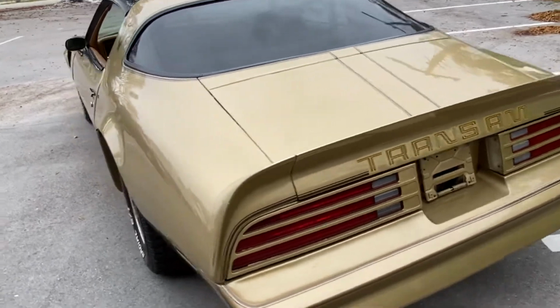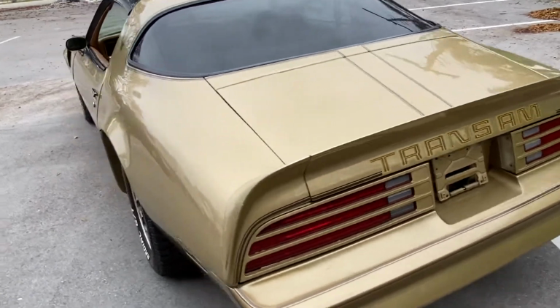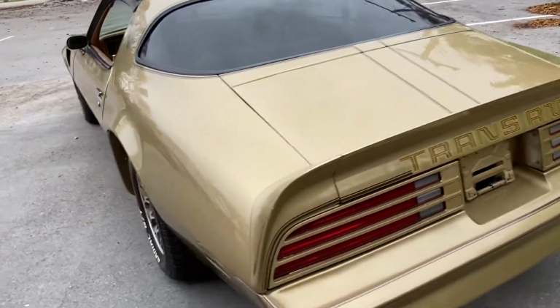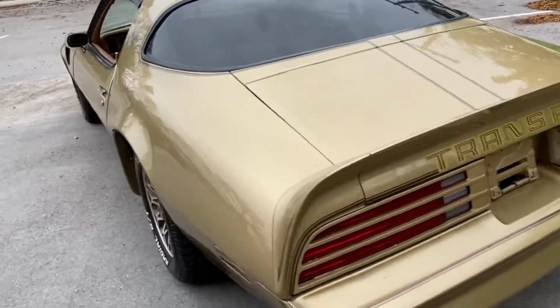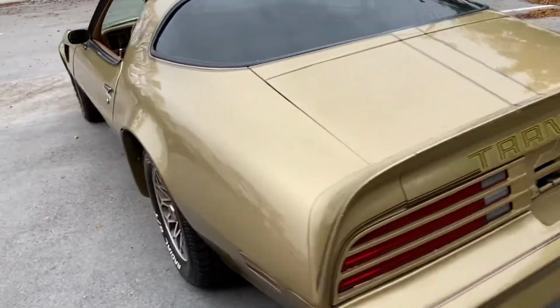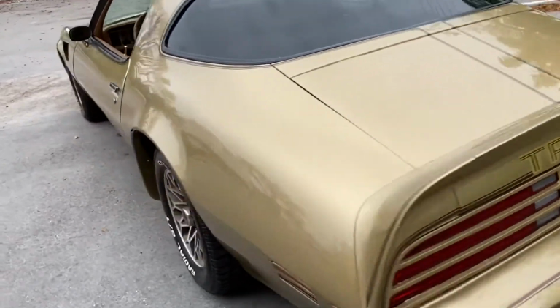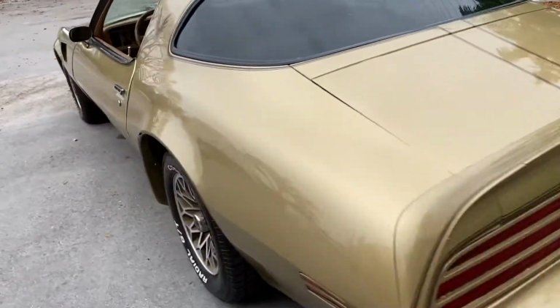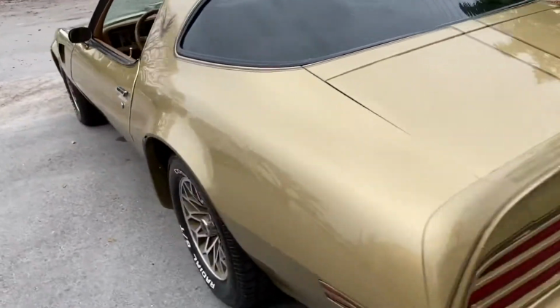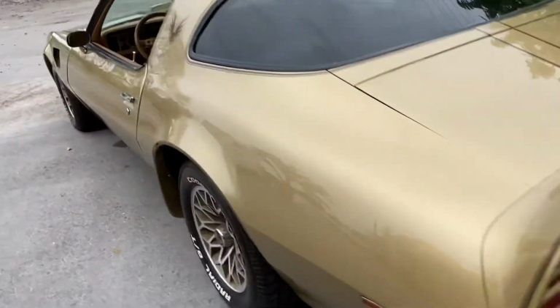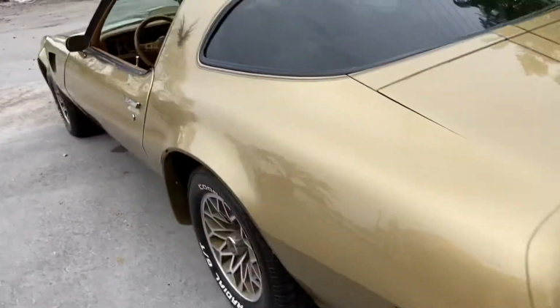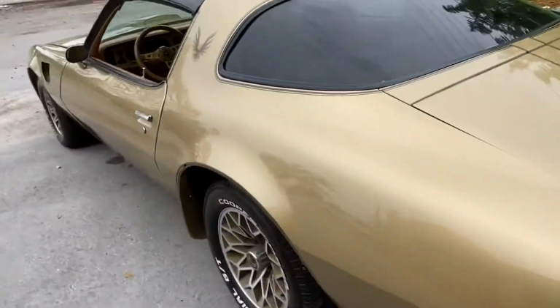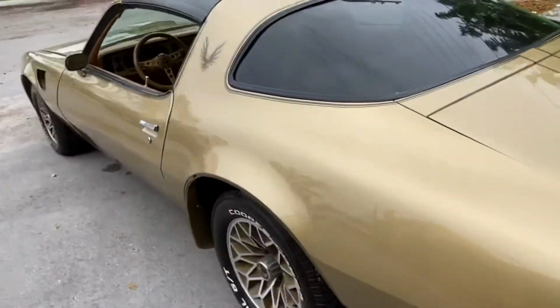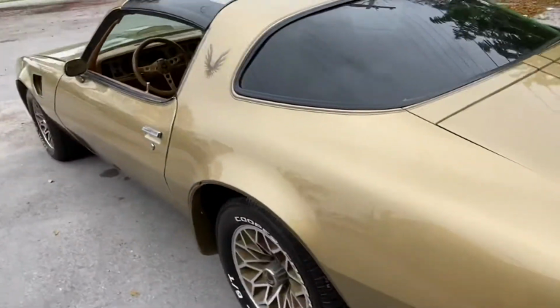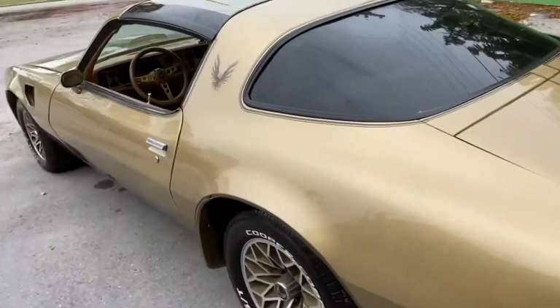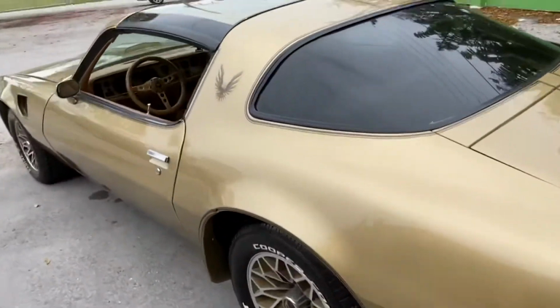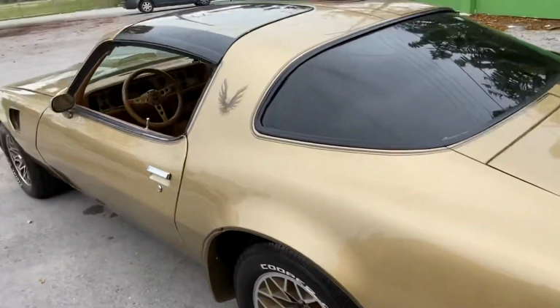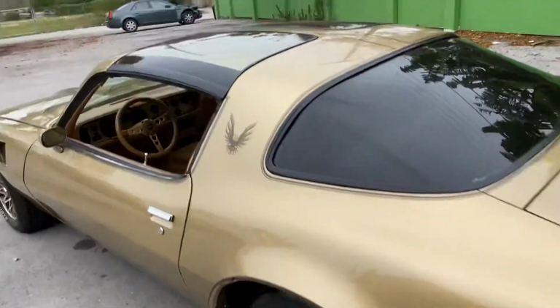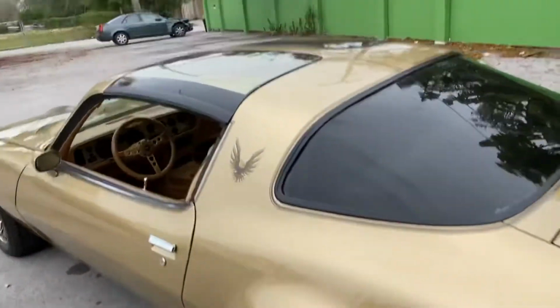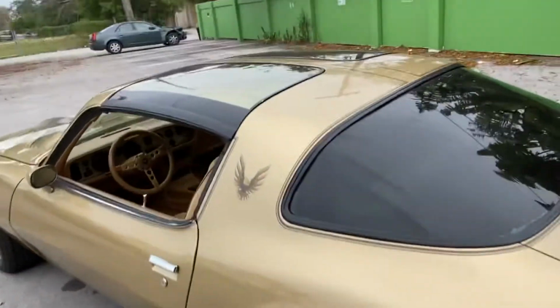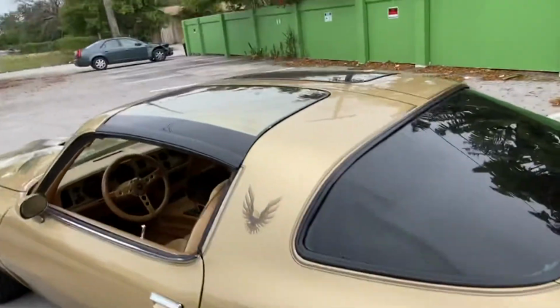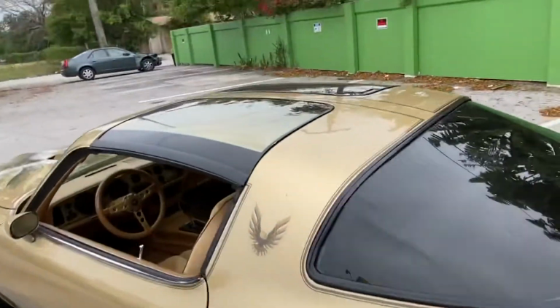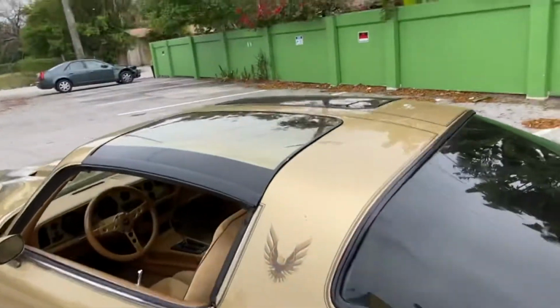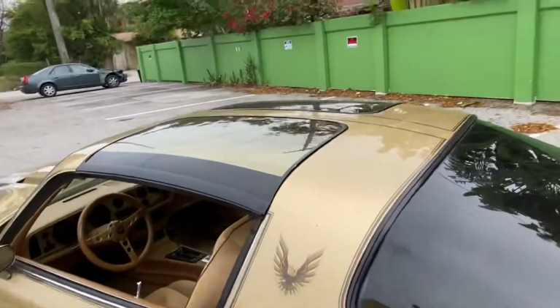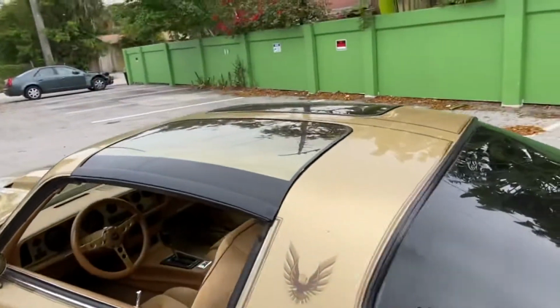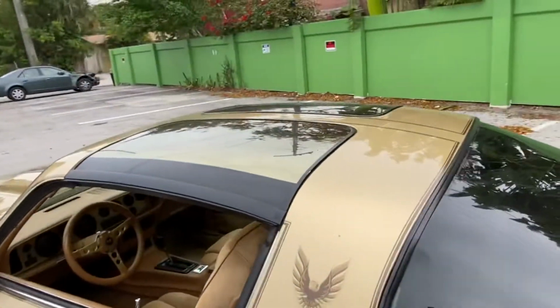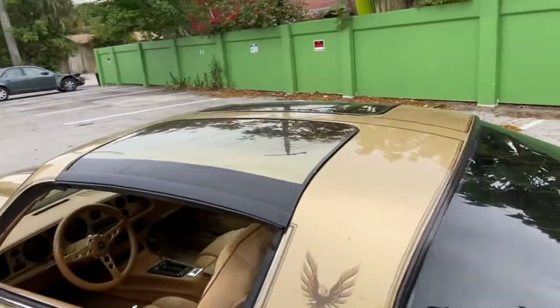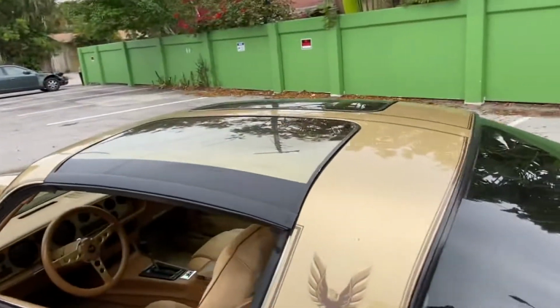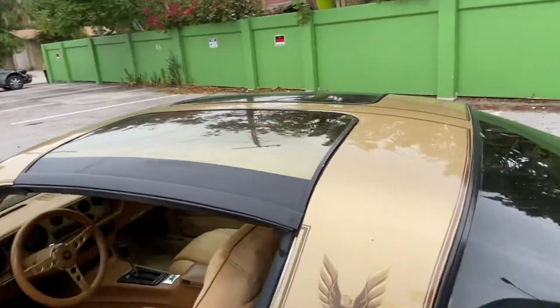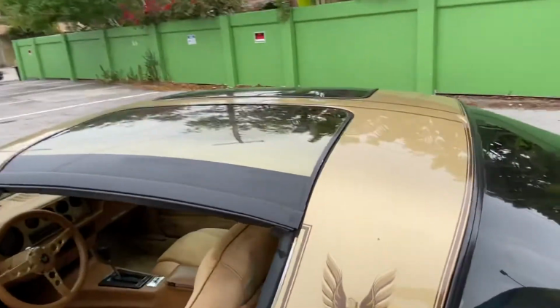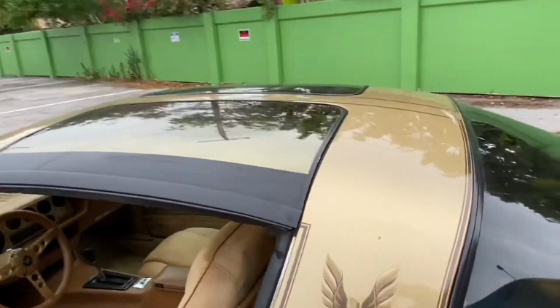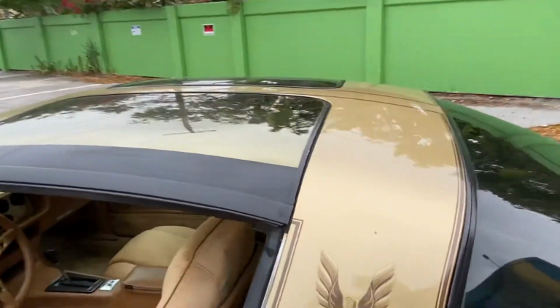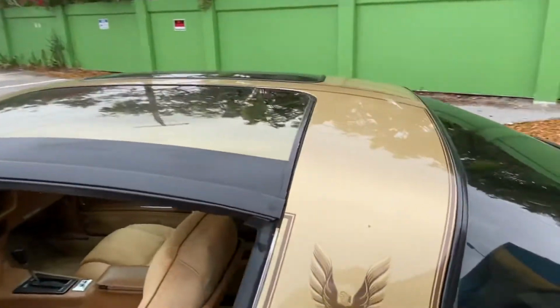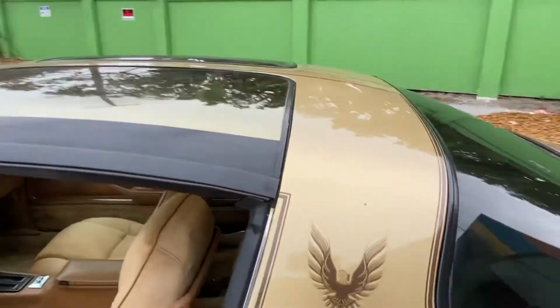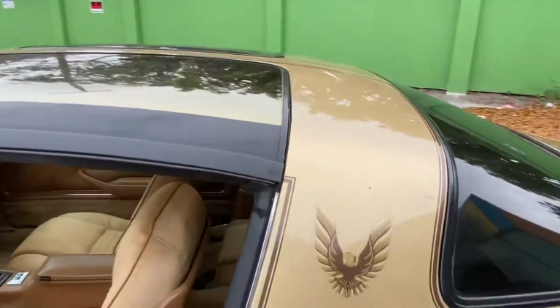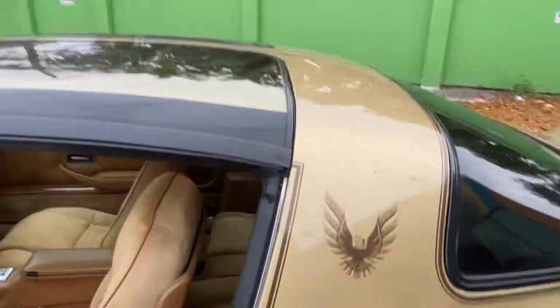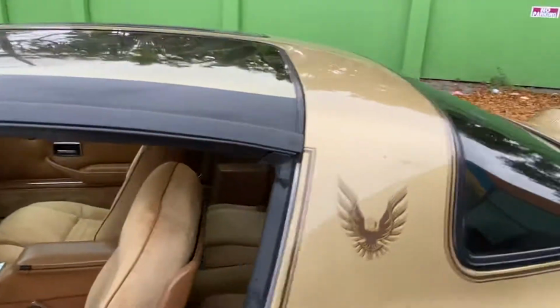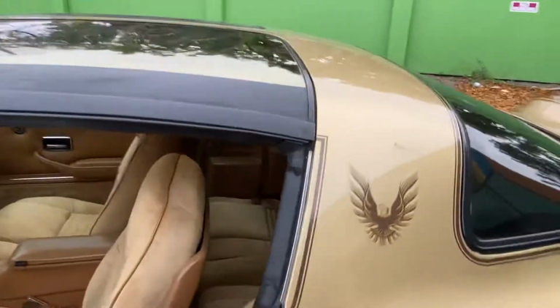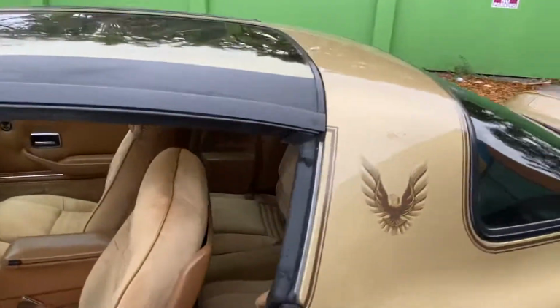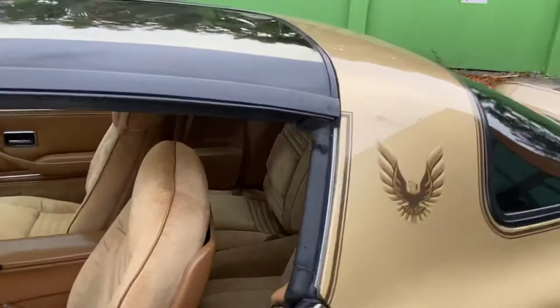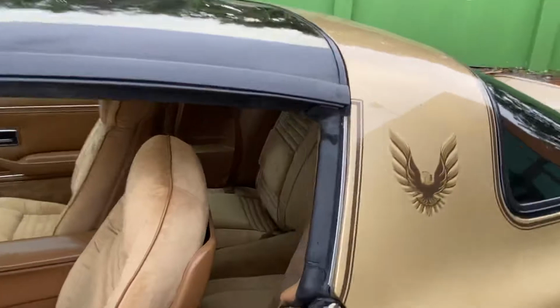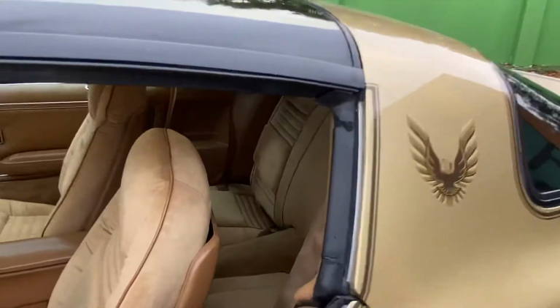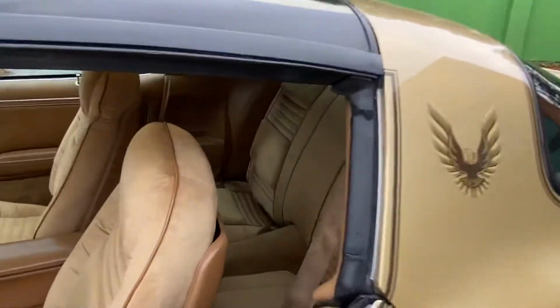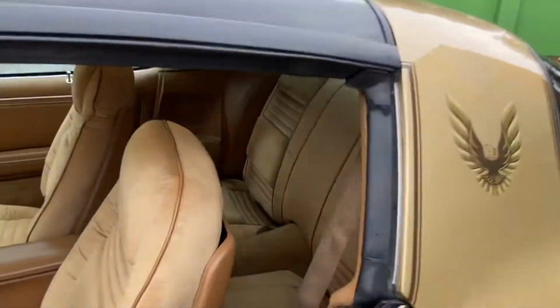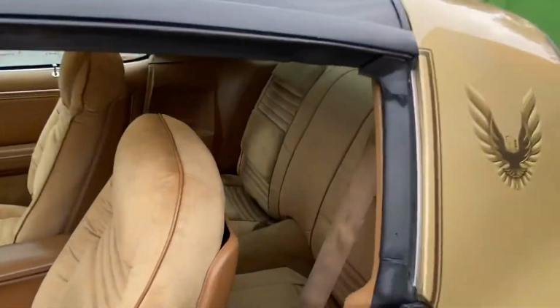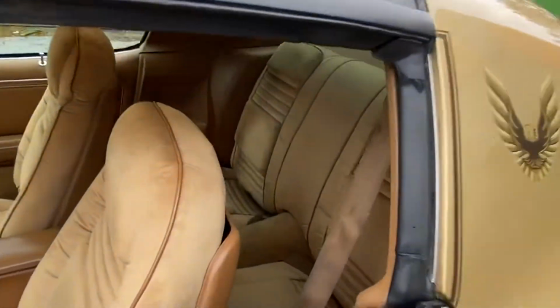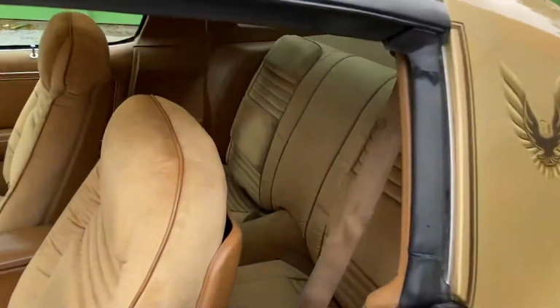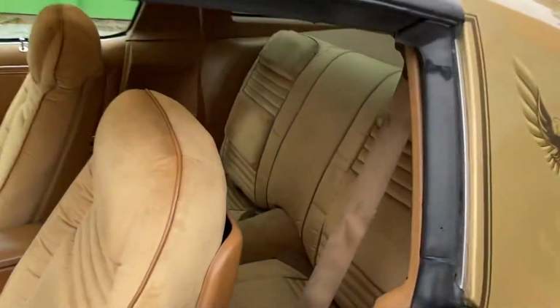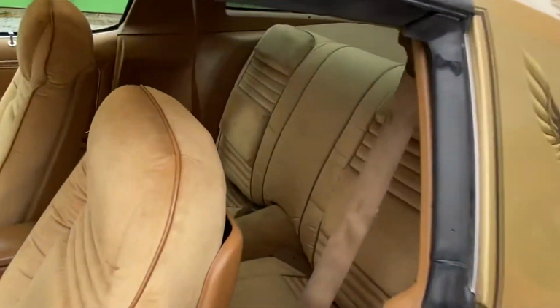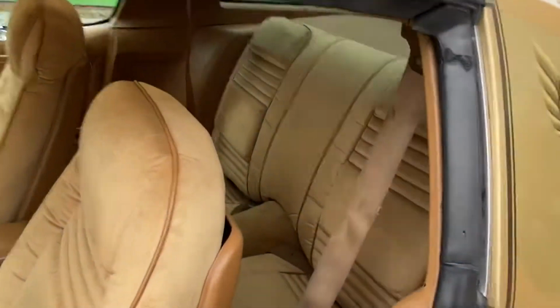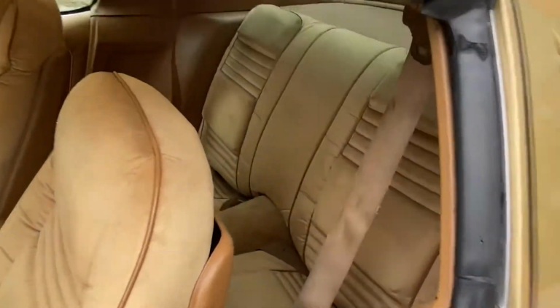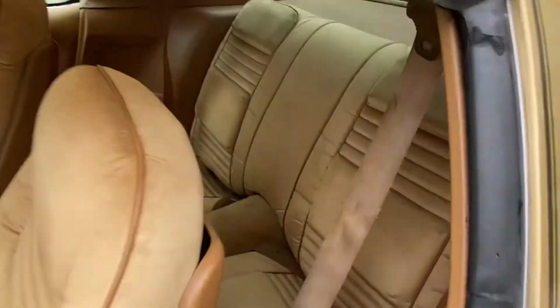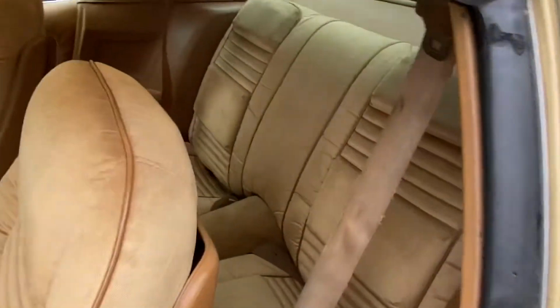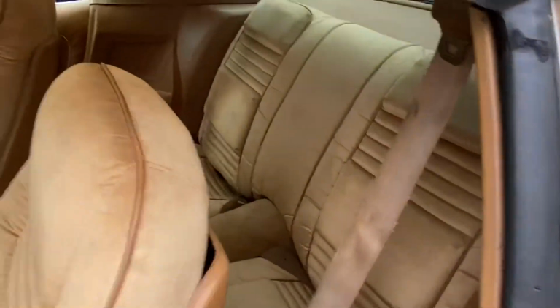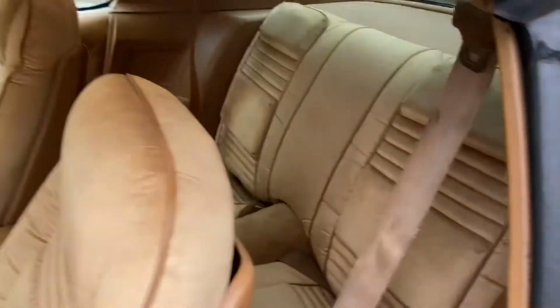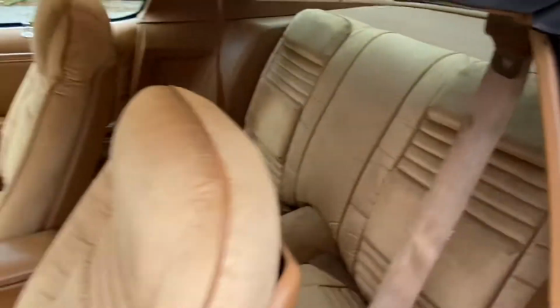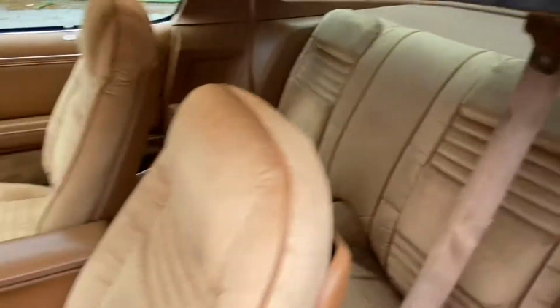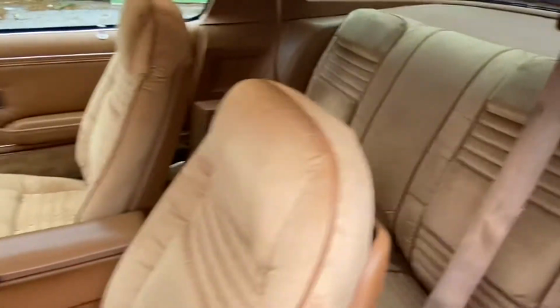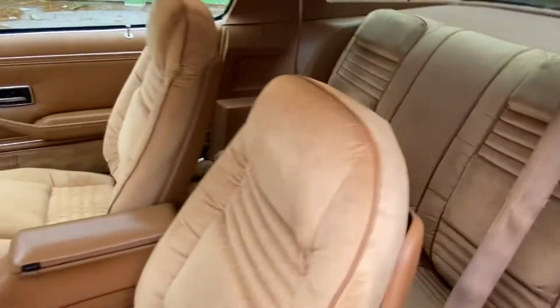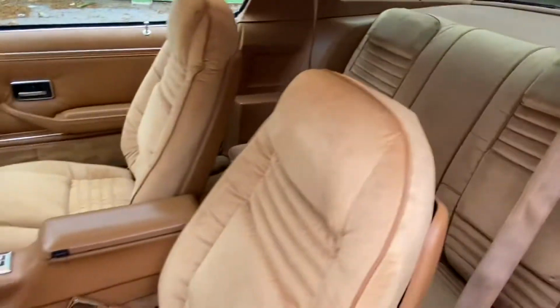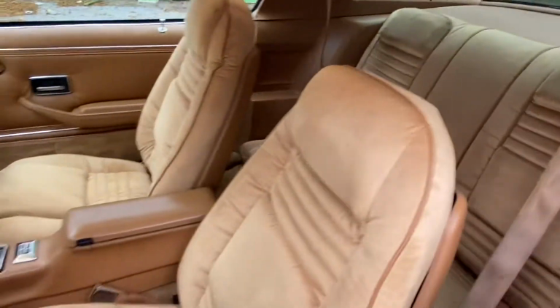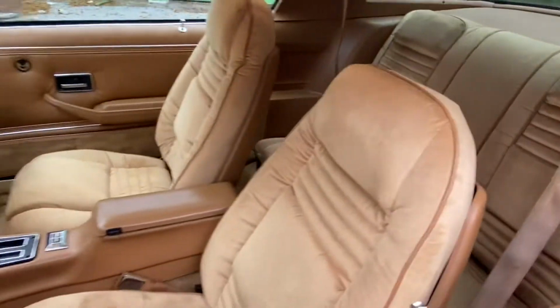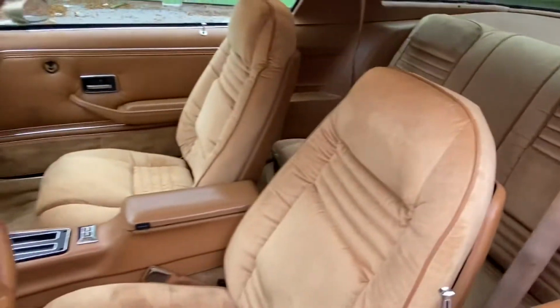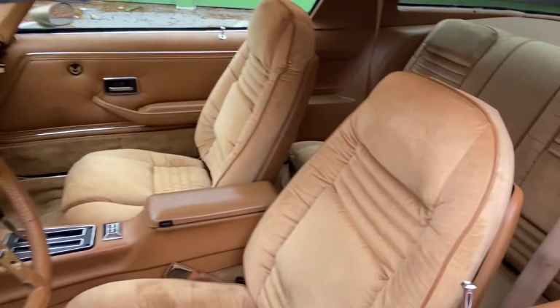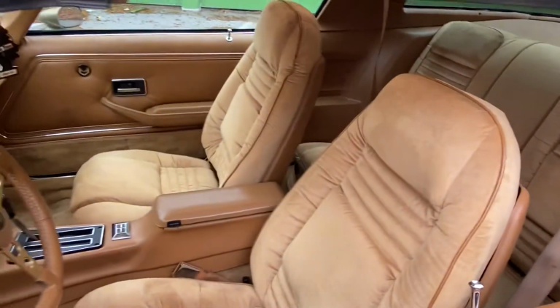78 Trans Am, guys, with T-Tops. In theory, I like new.